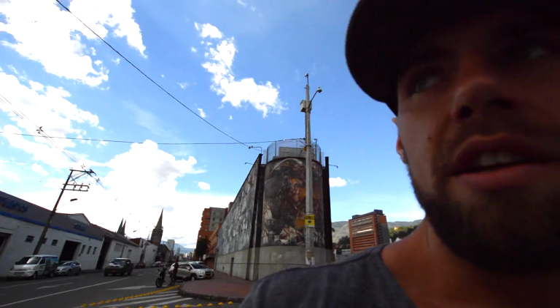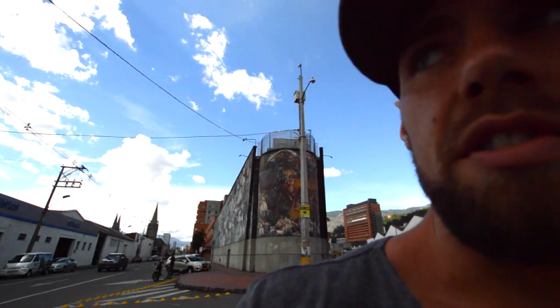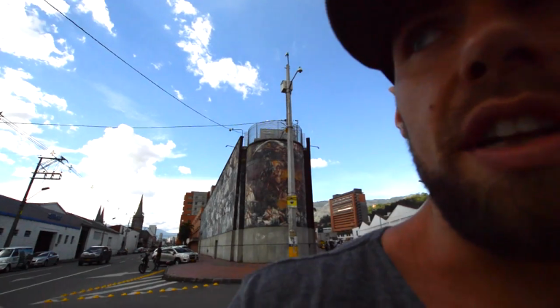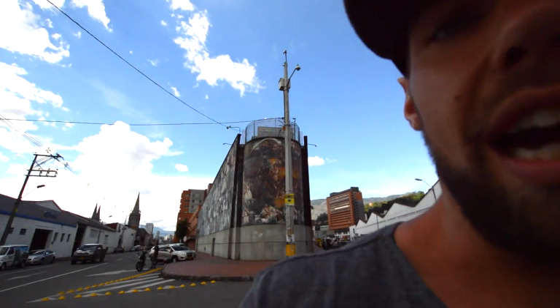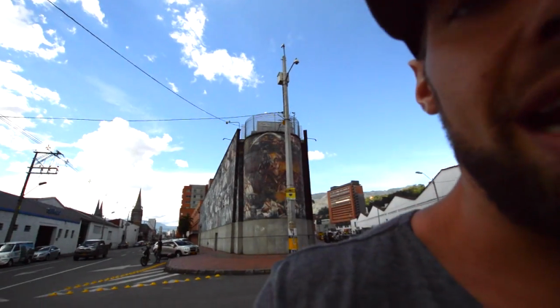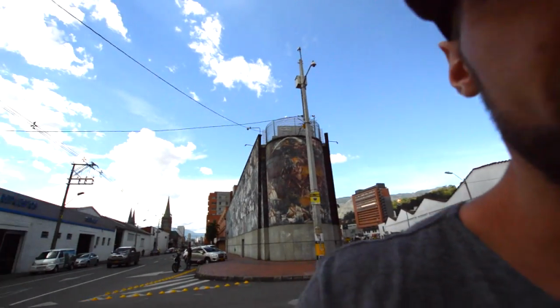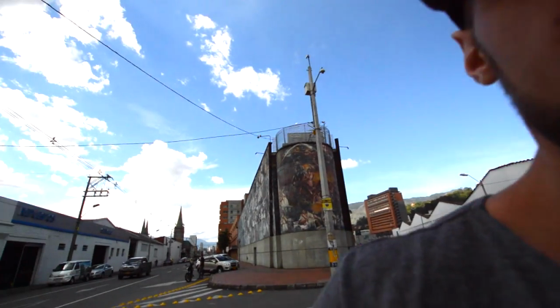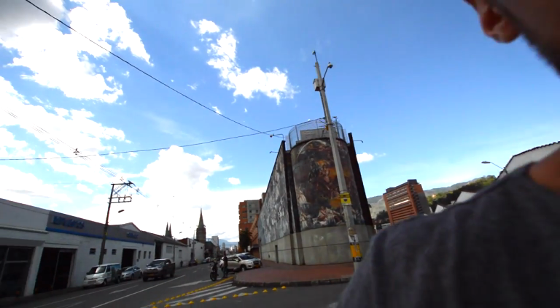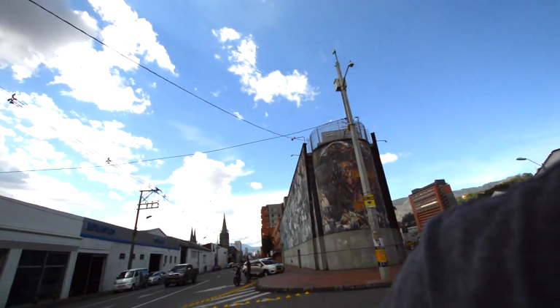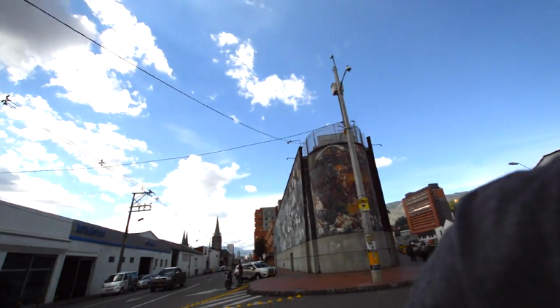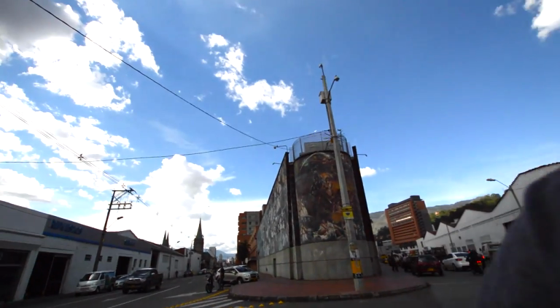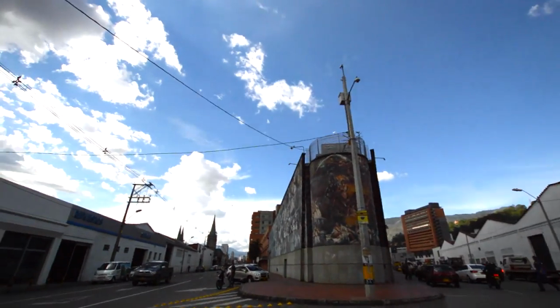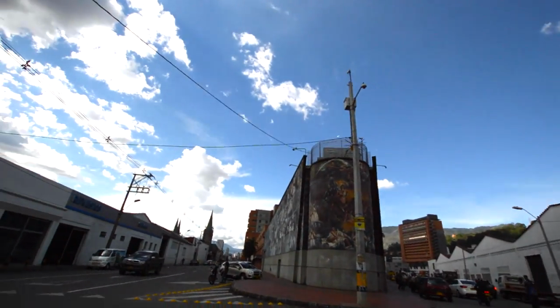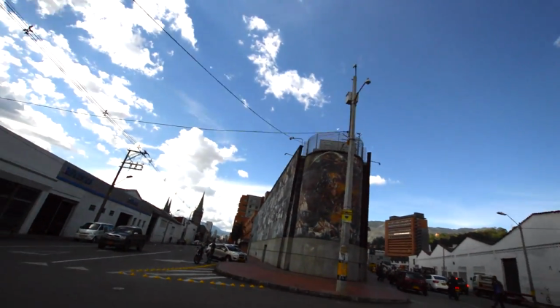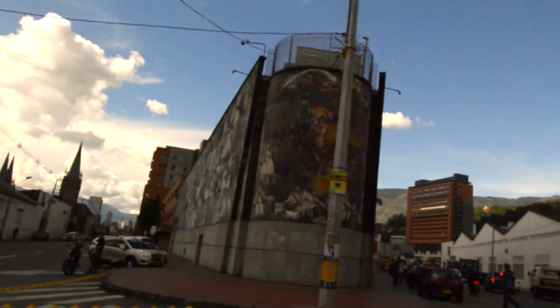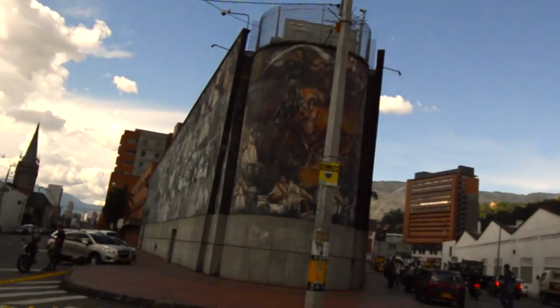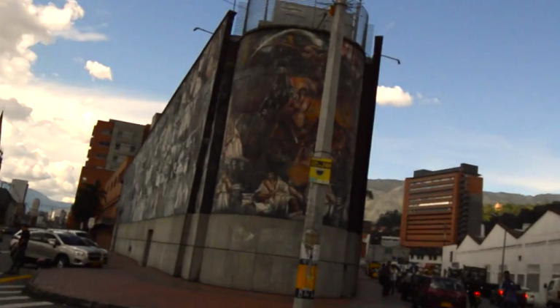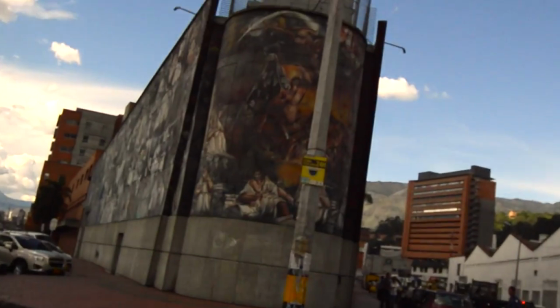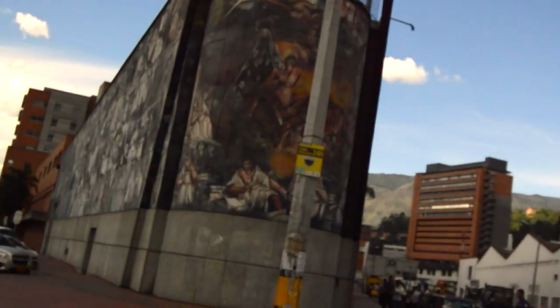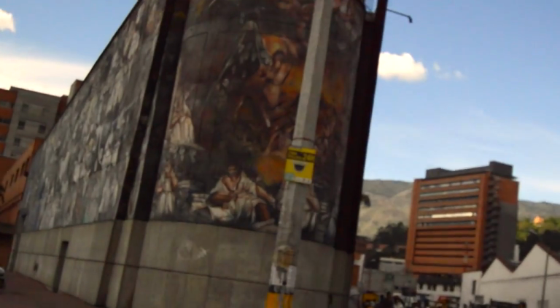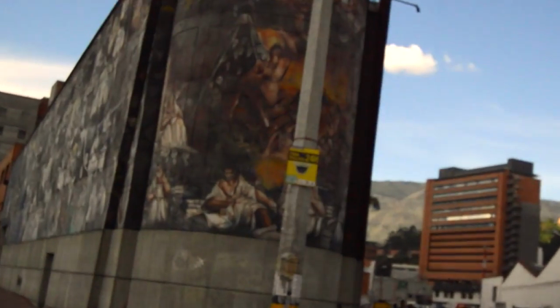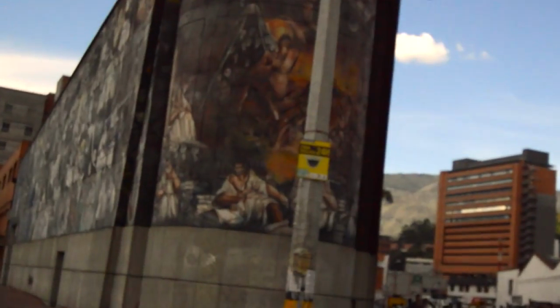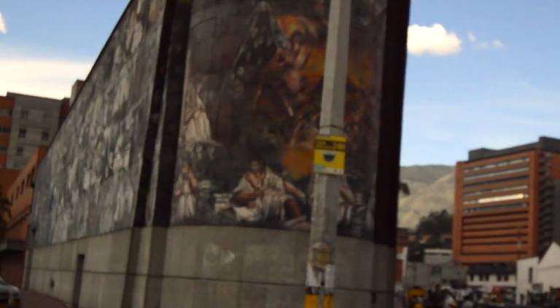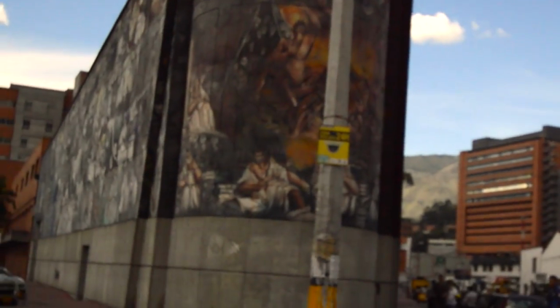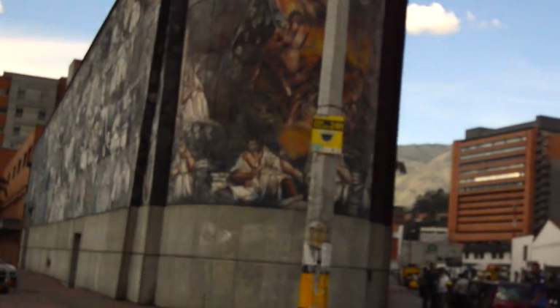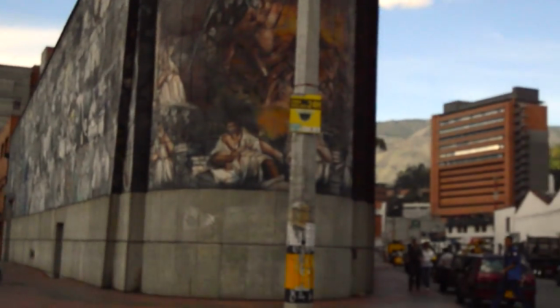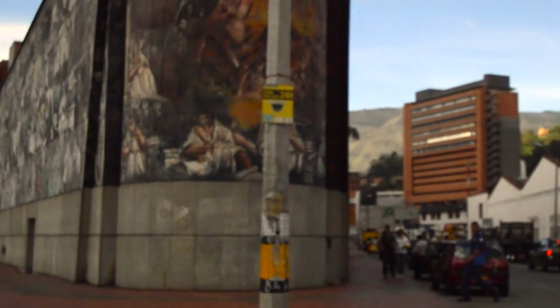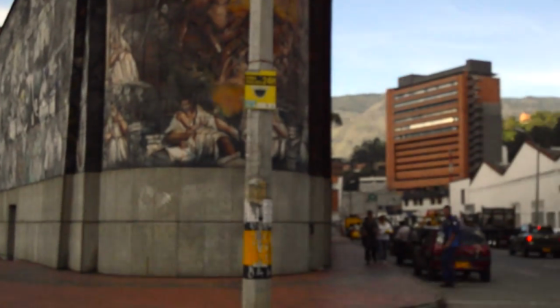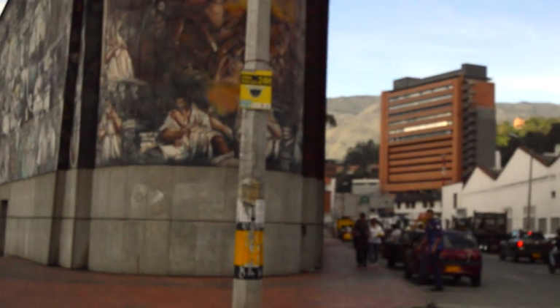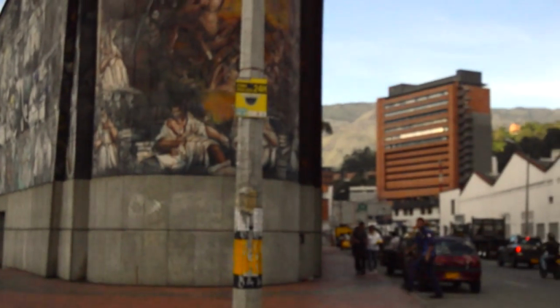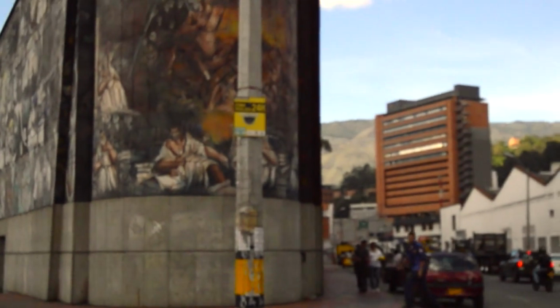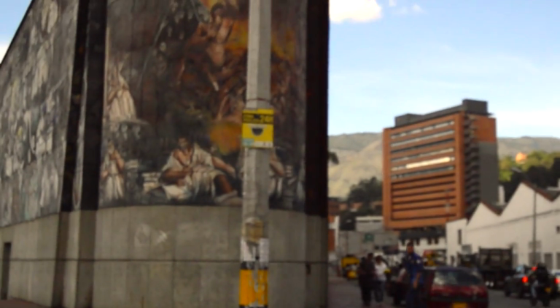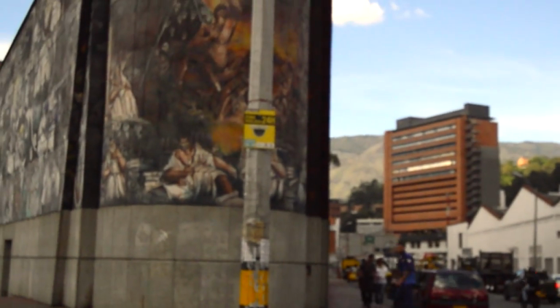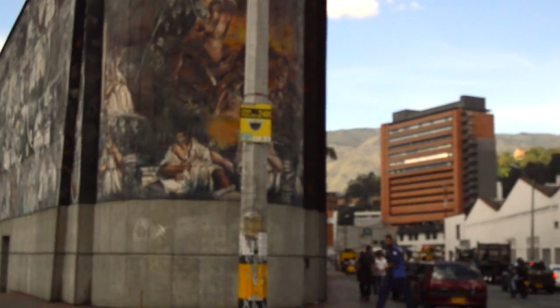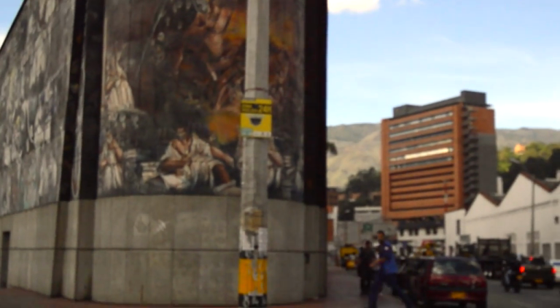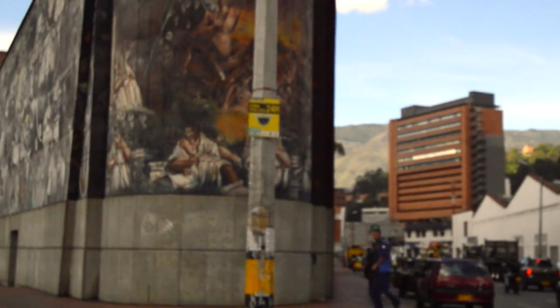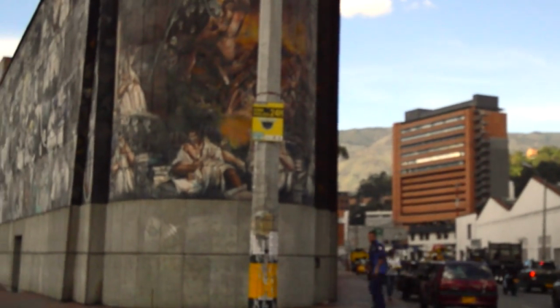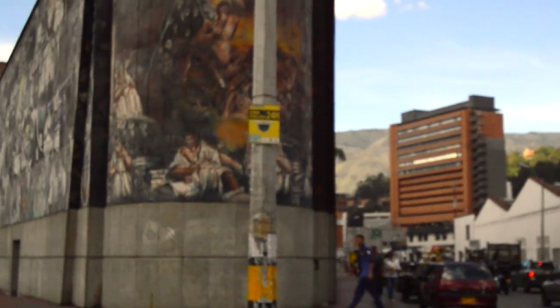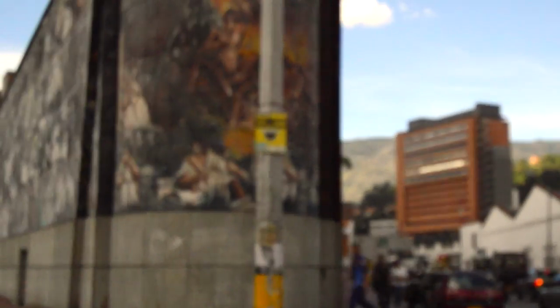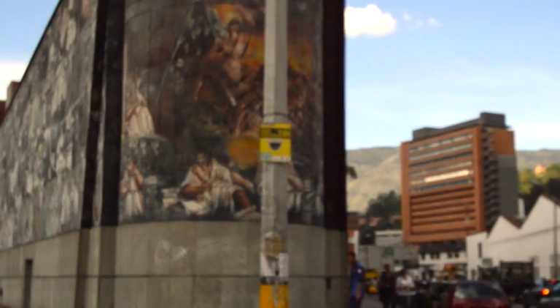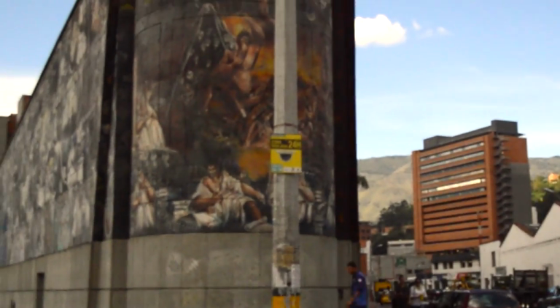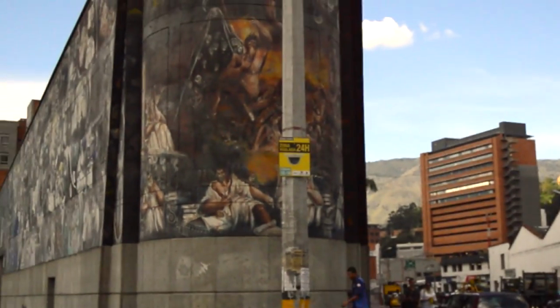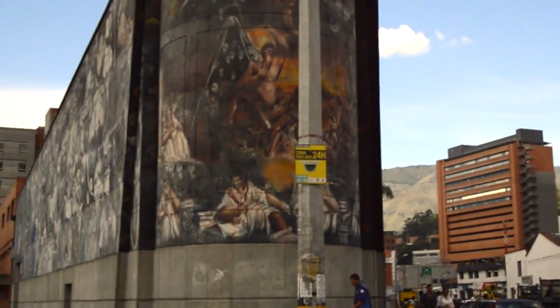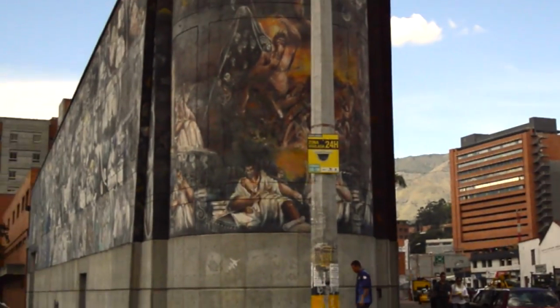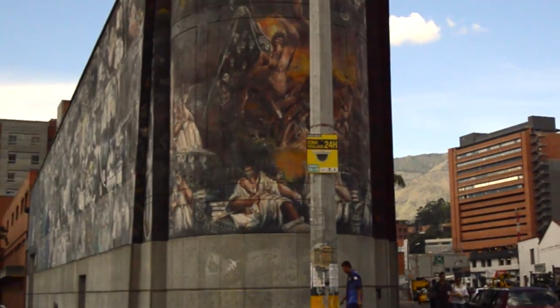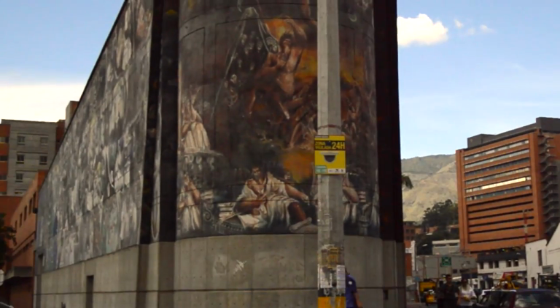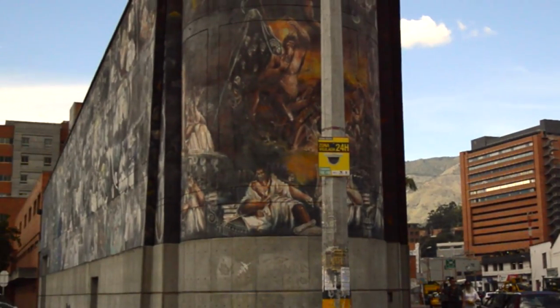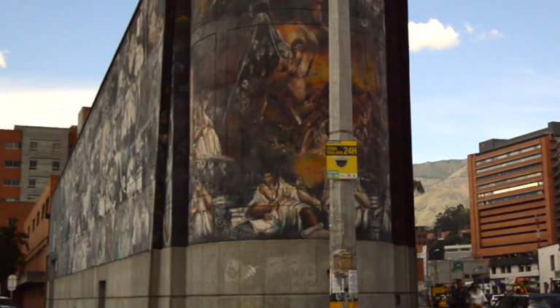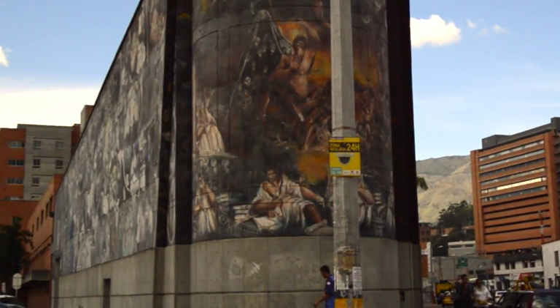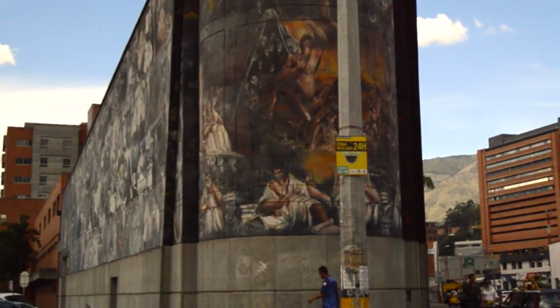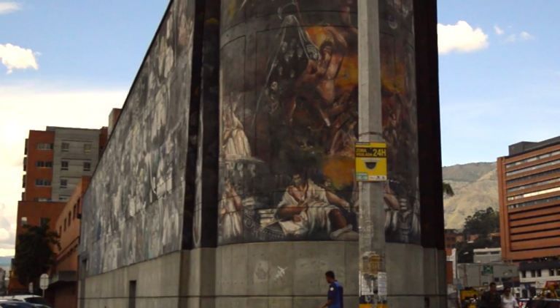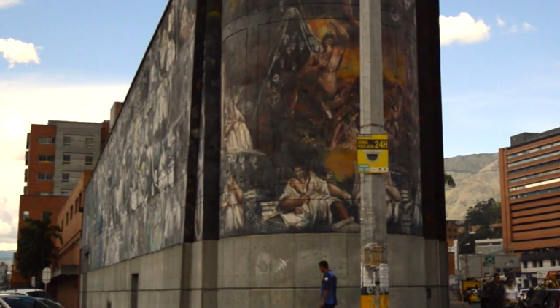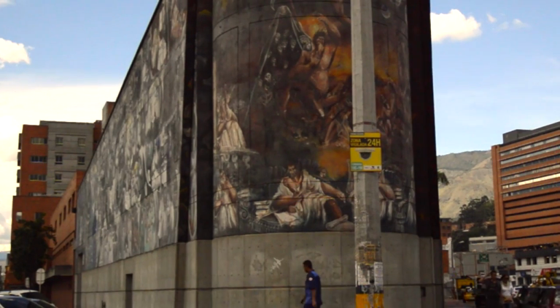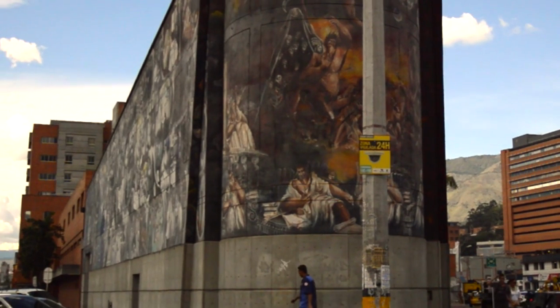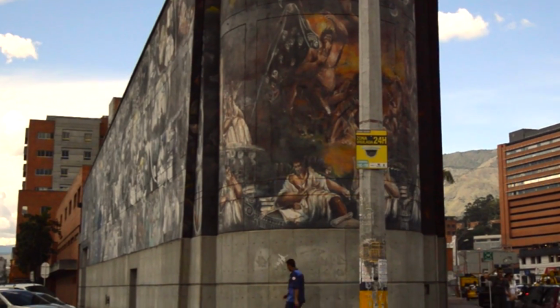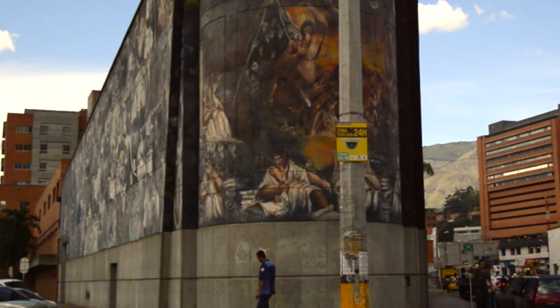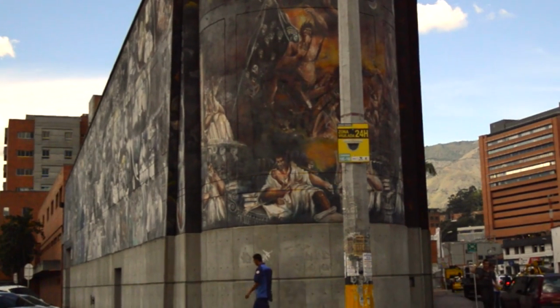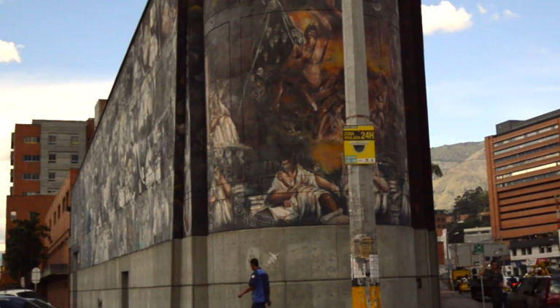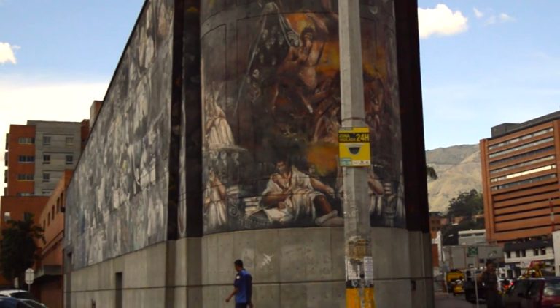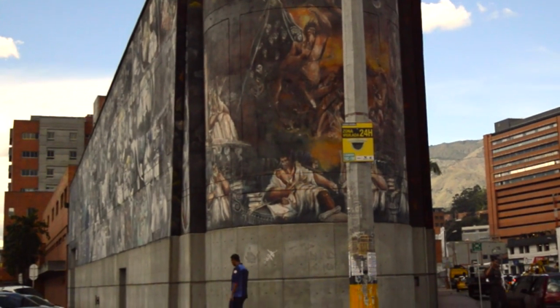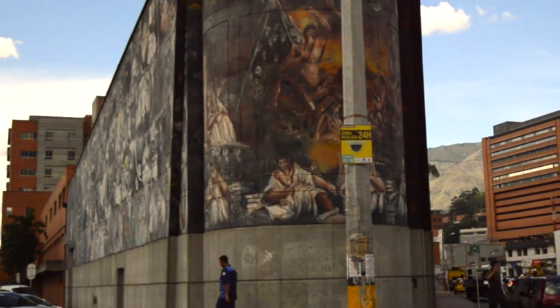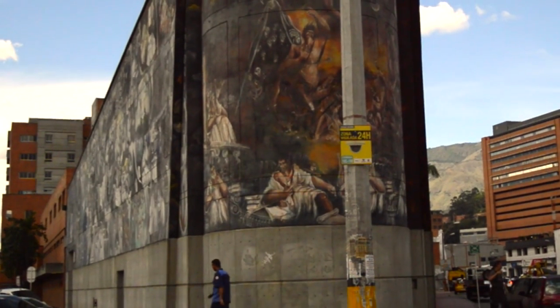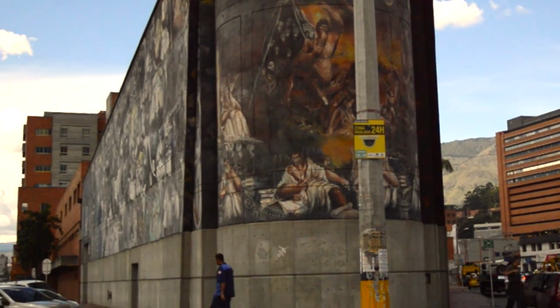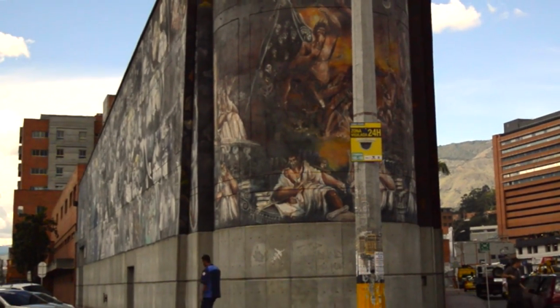See God up there? Check him out. There's God. God's like, look at me on this pane of graffiti.